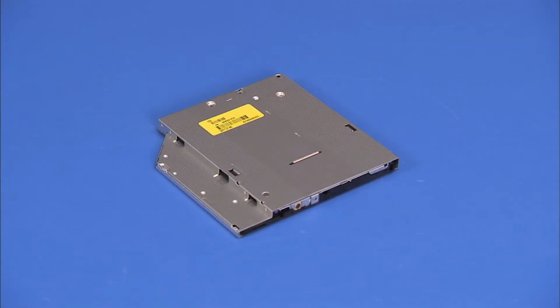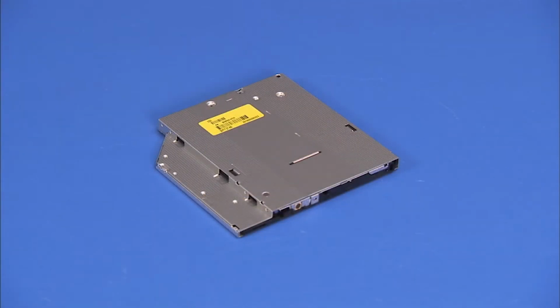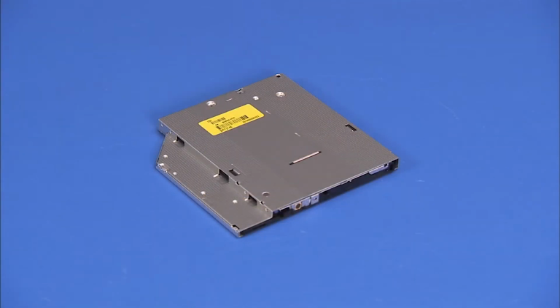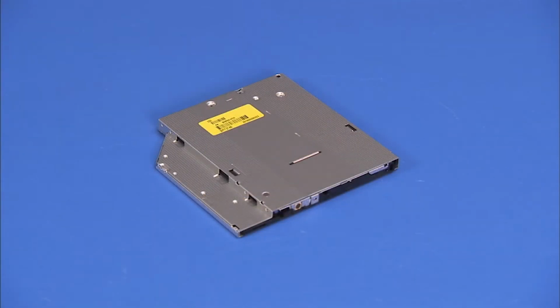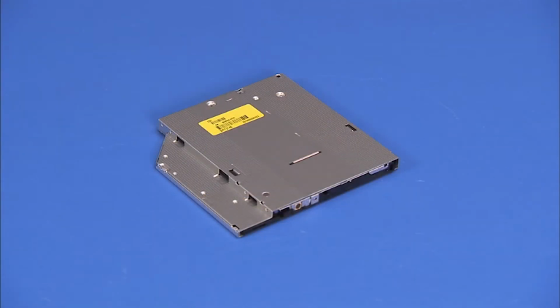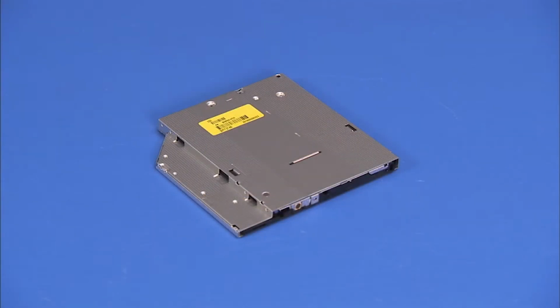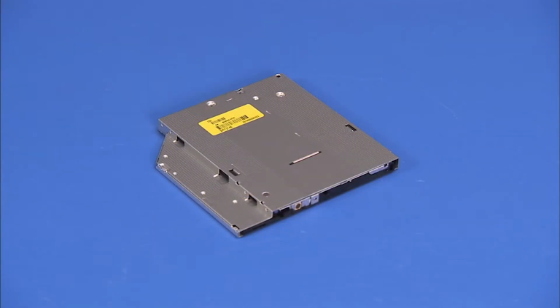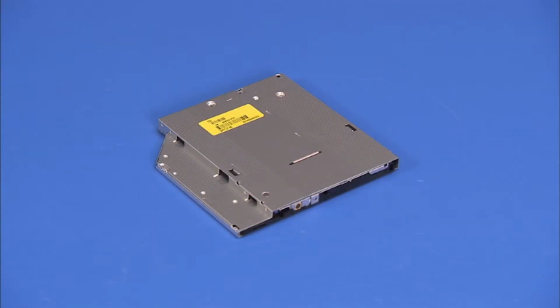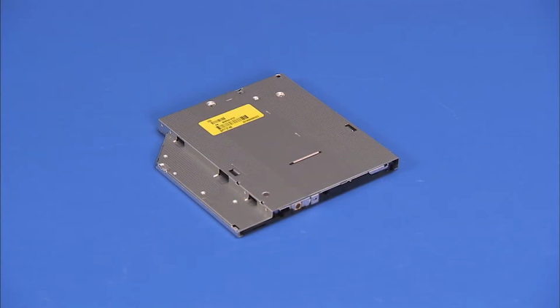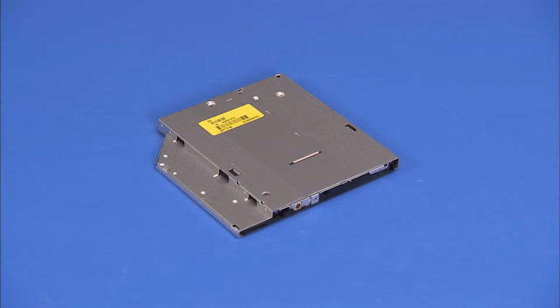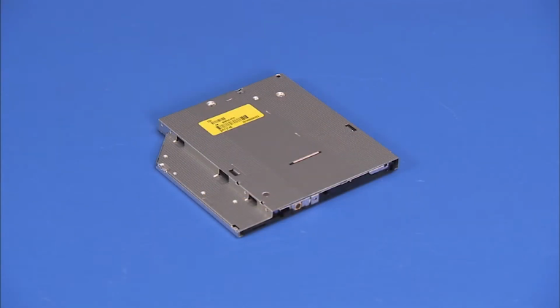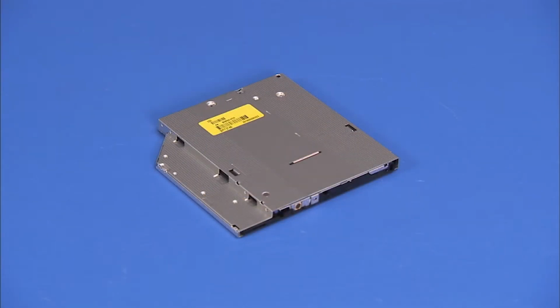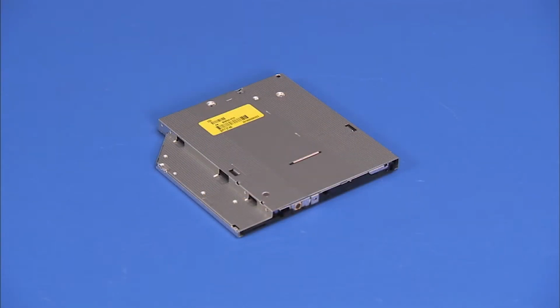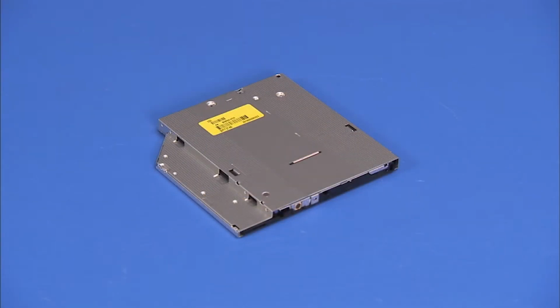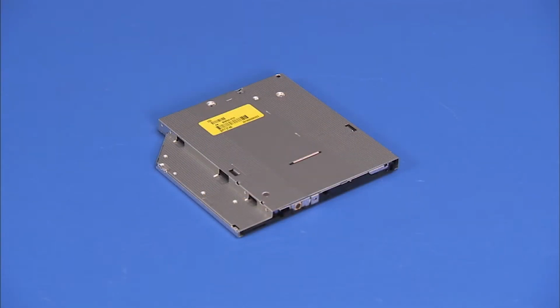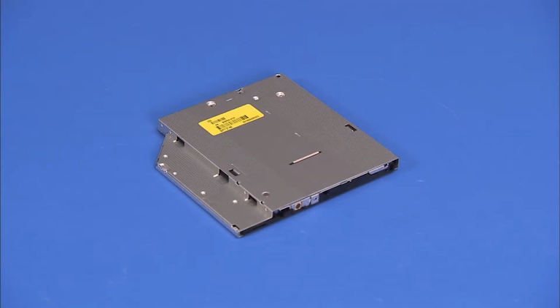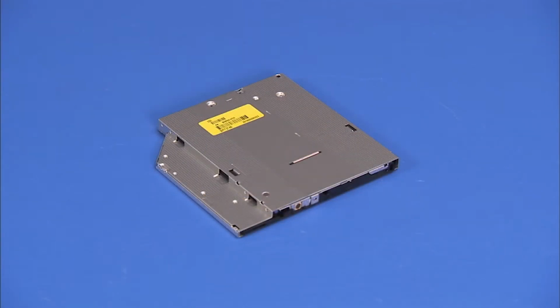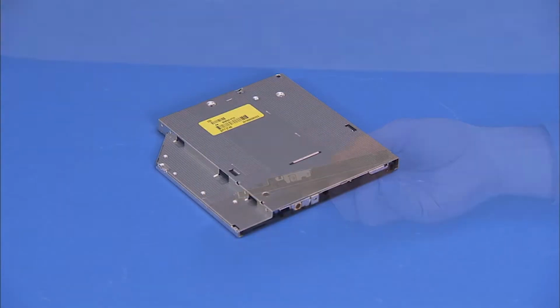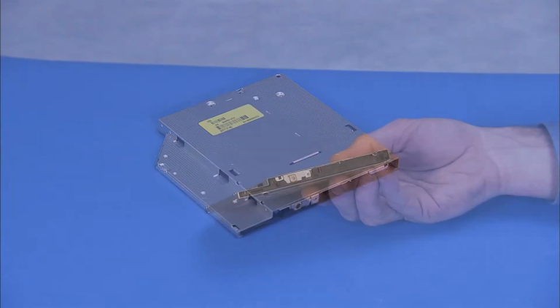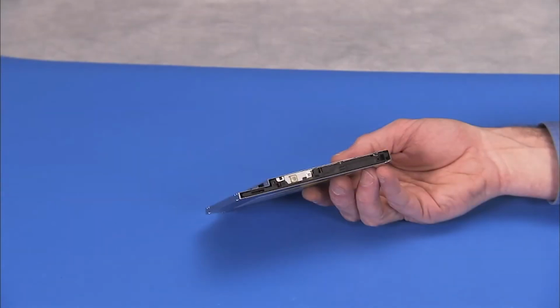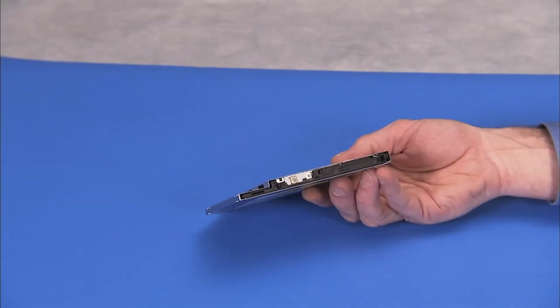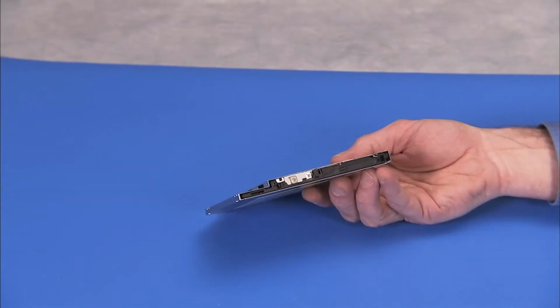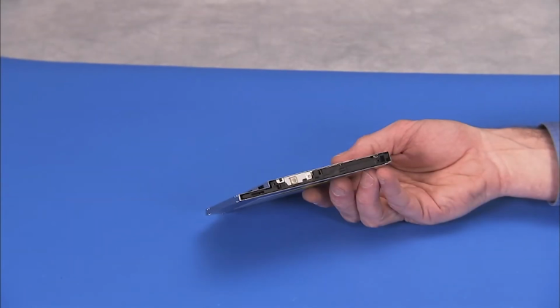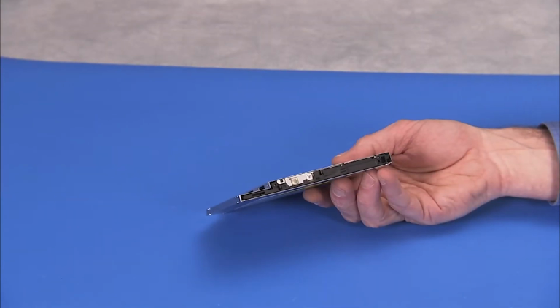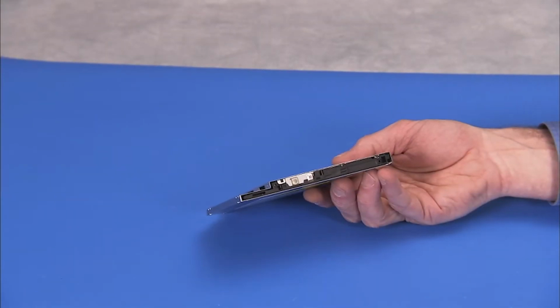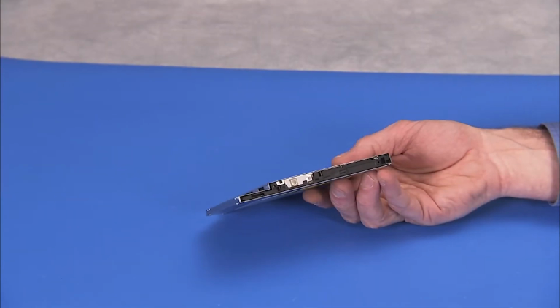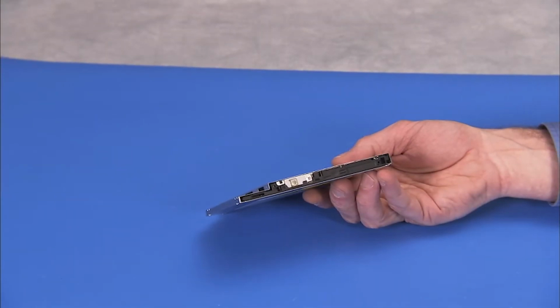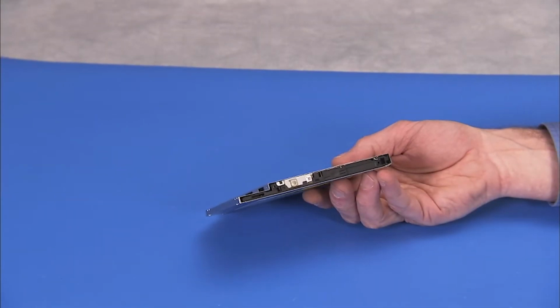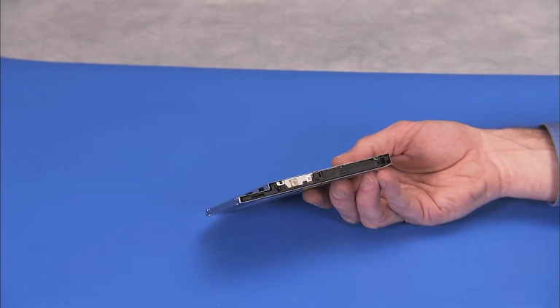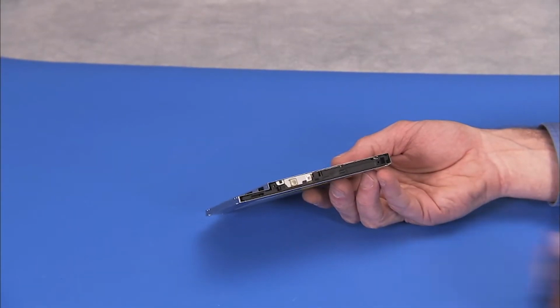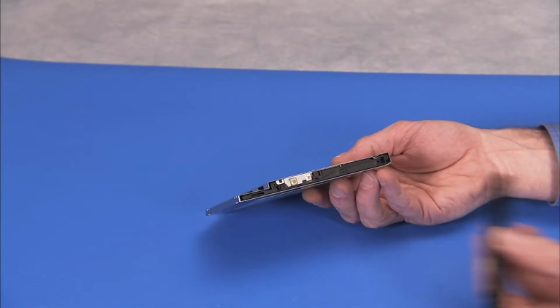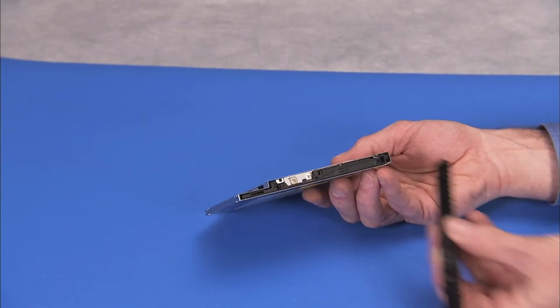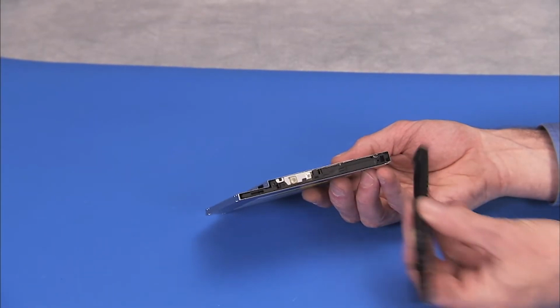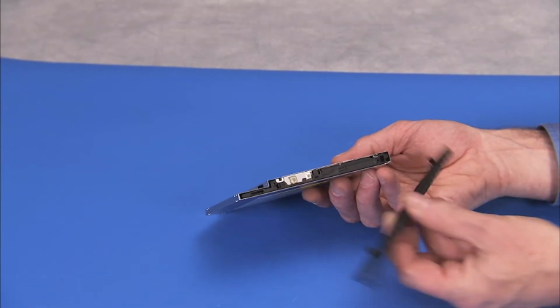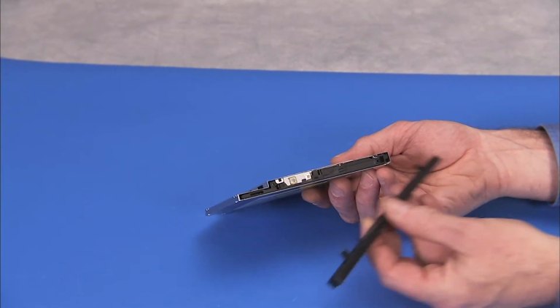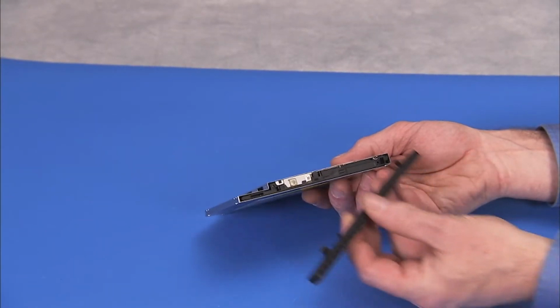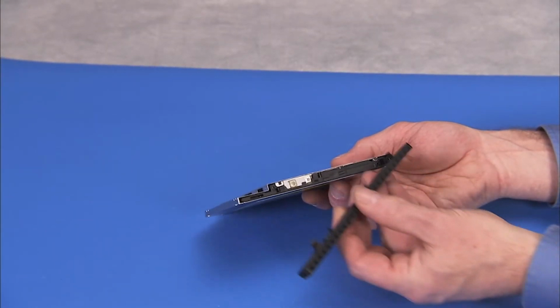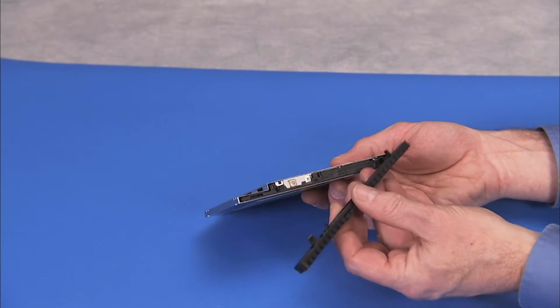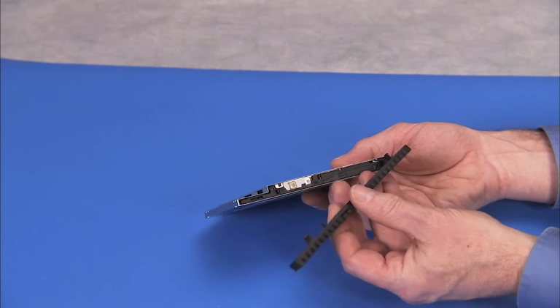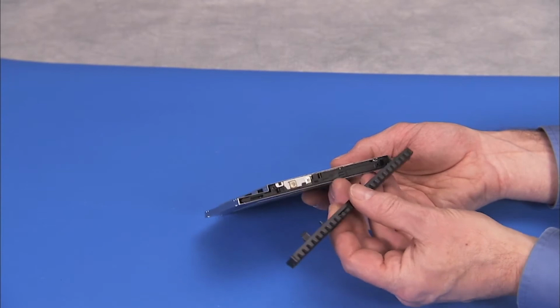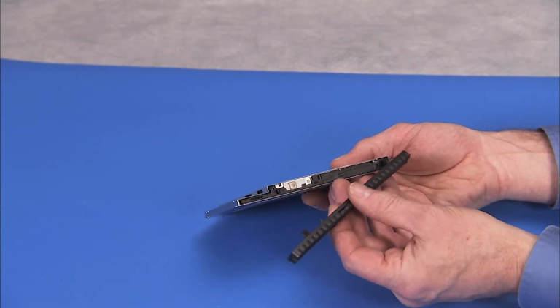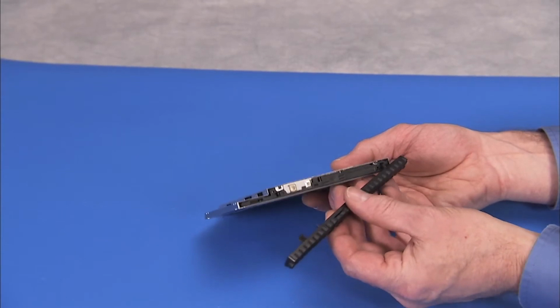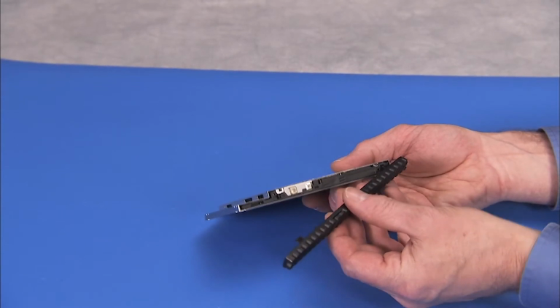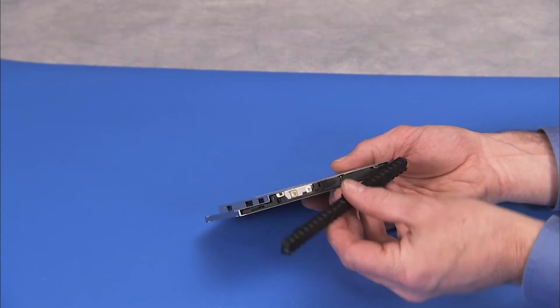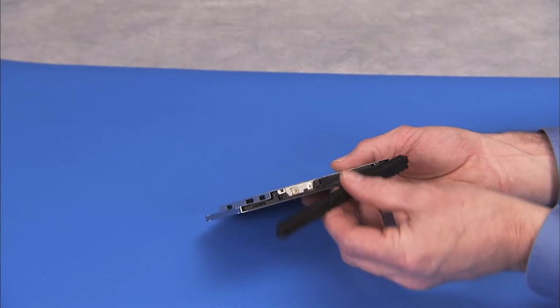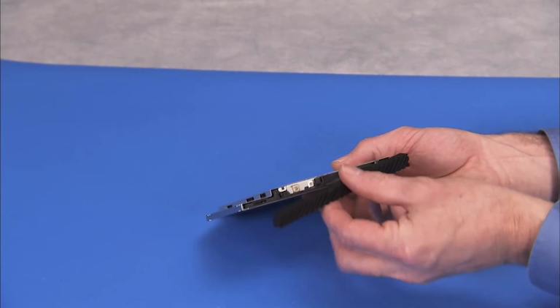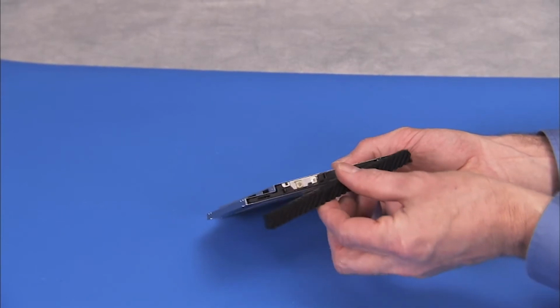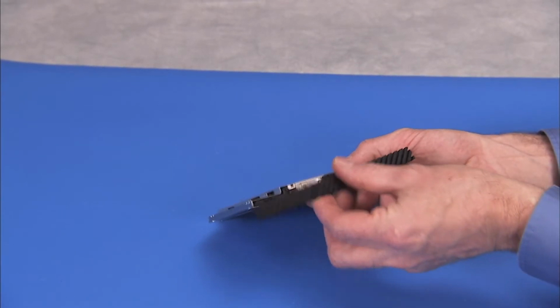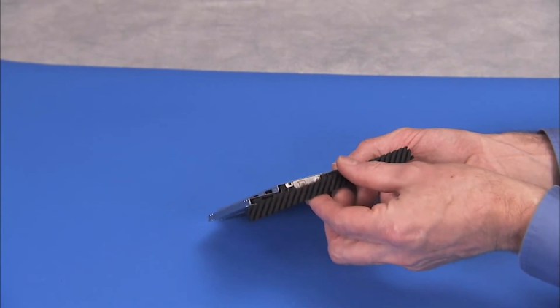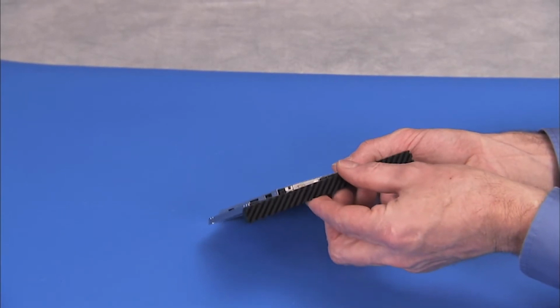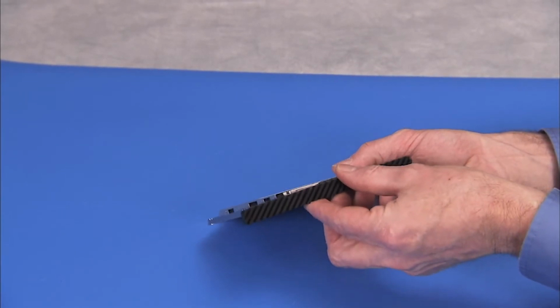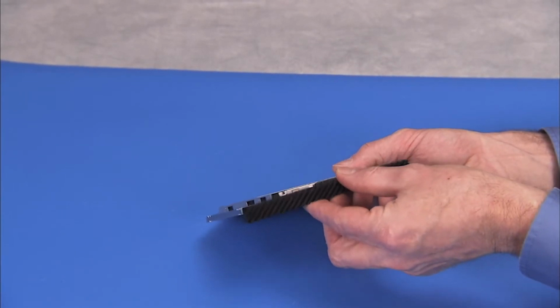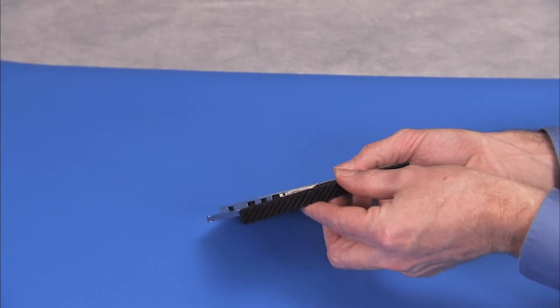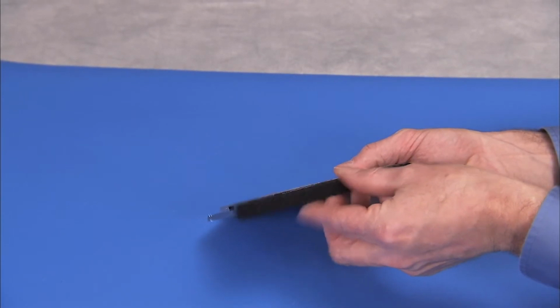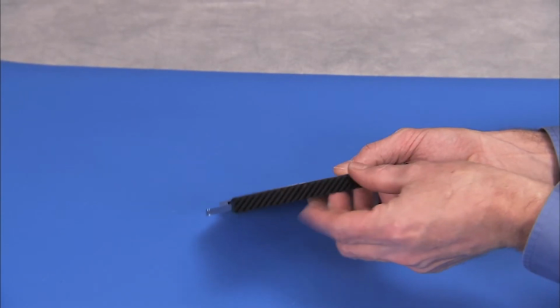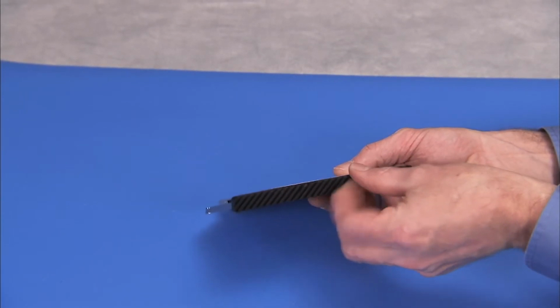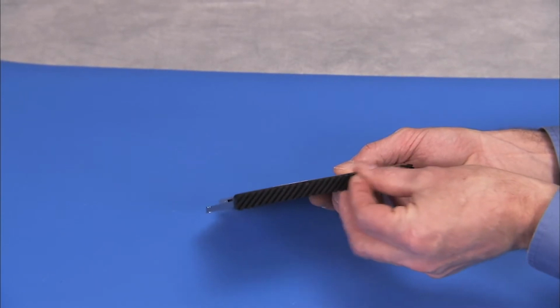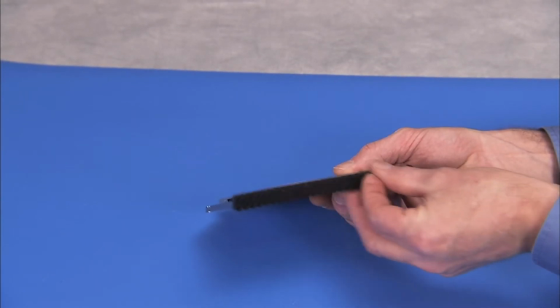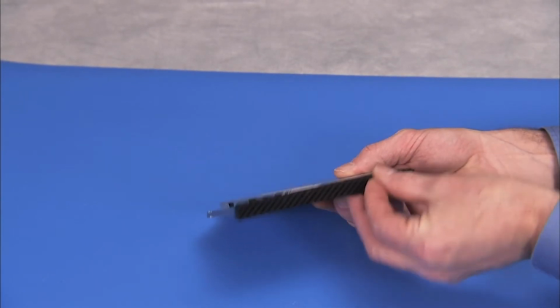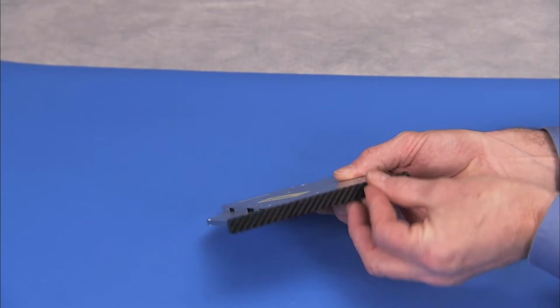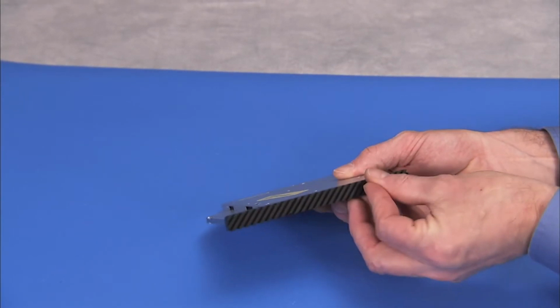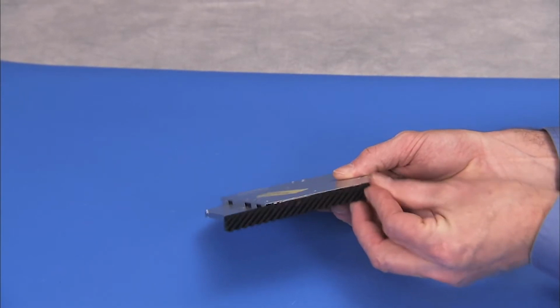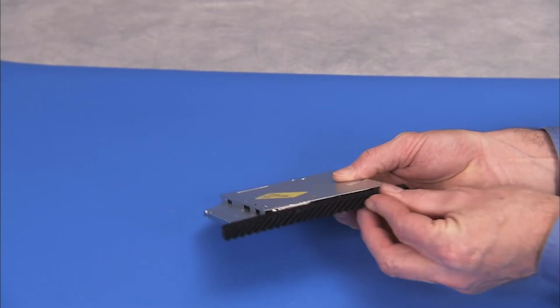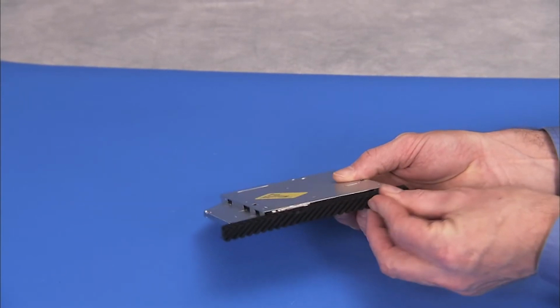To install a new optical drive, press the old optical drive bezel onto the optical drive until the tabs are secured.